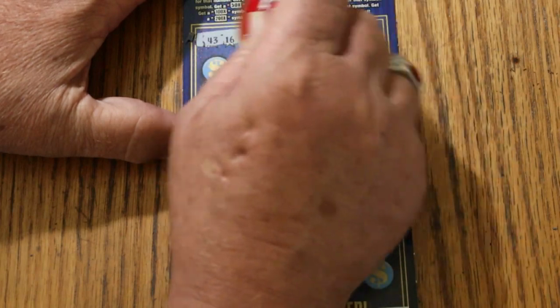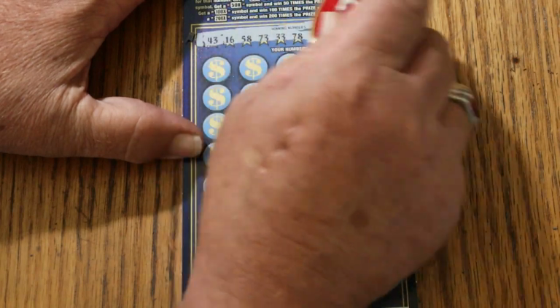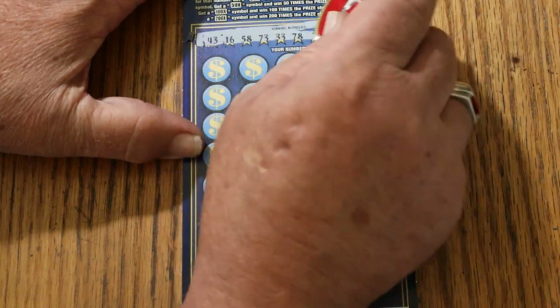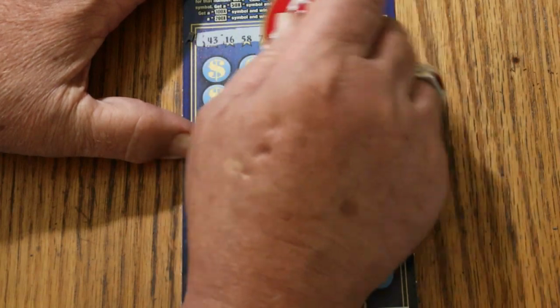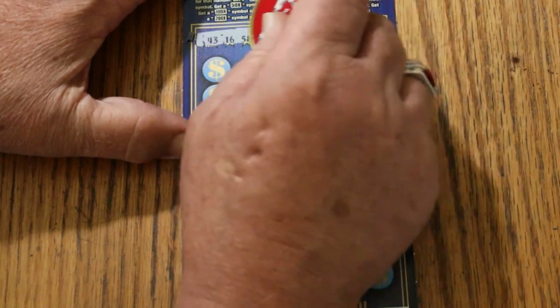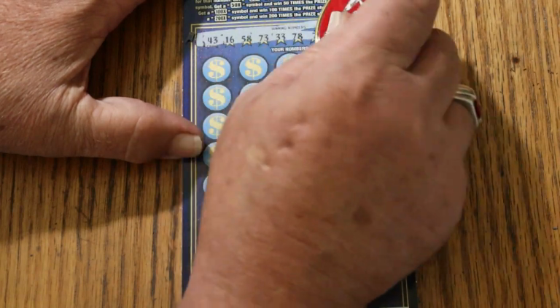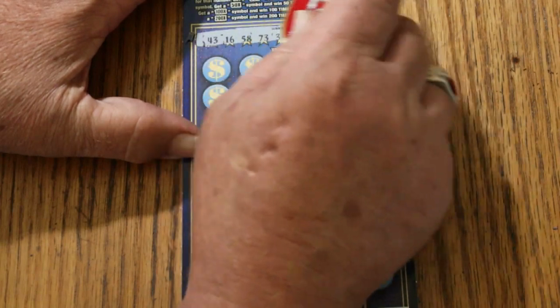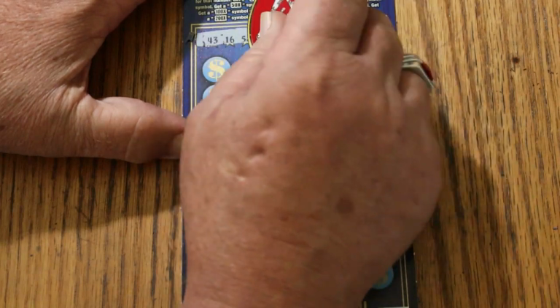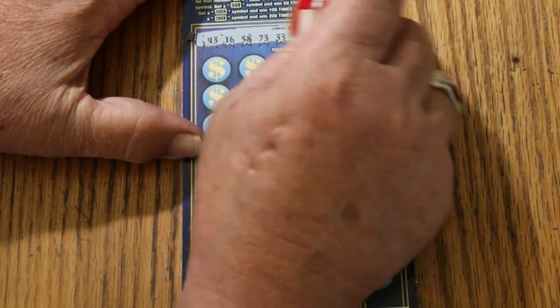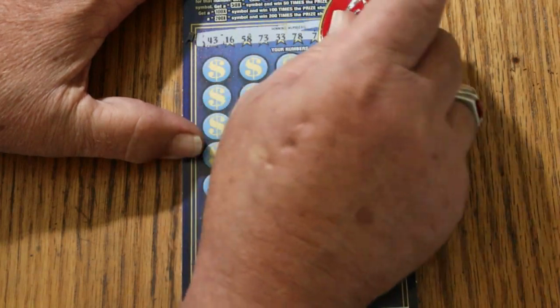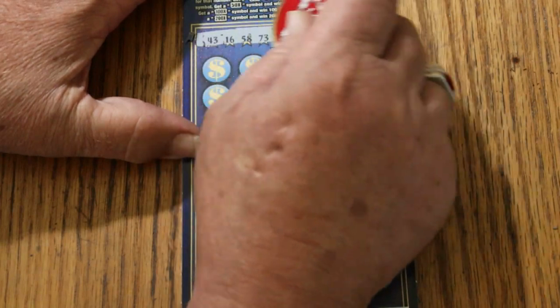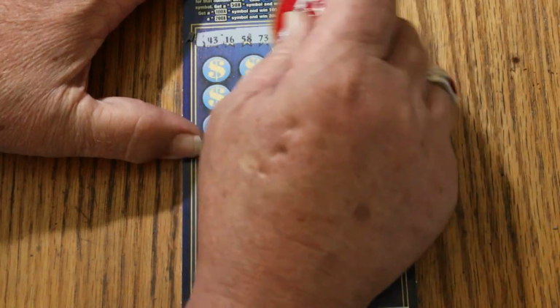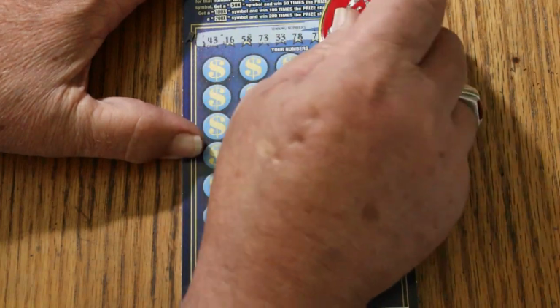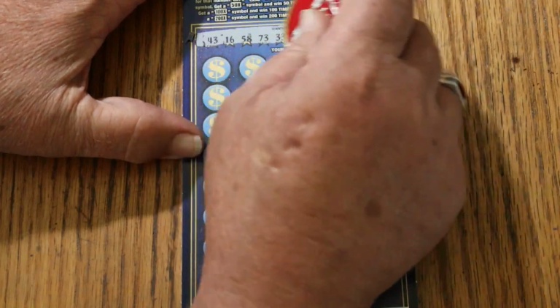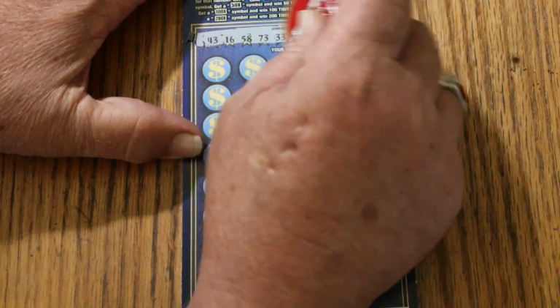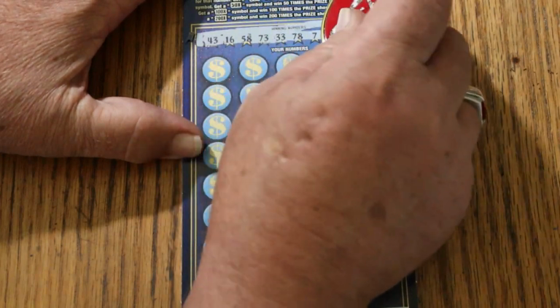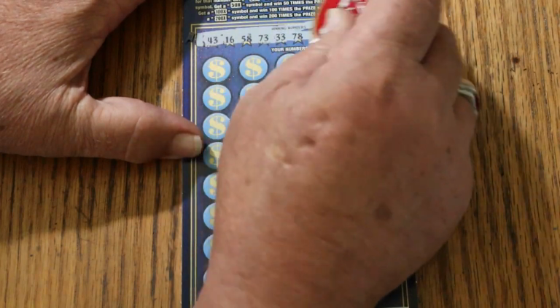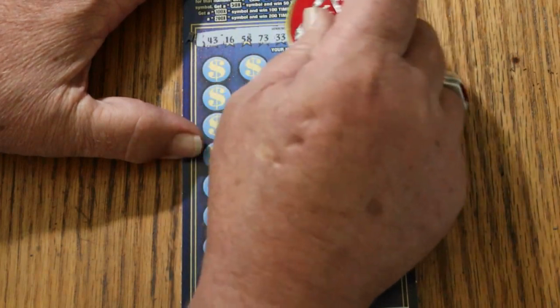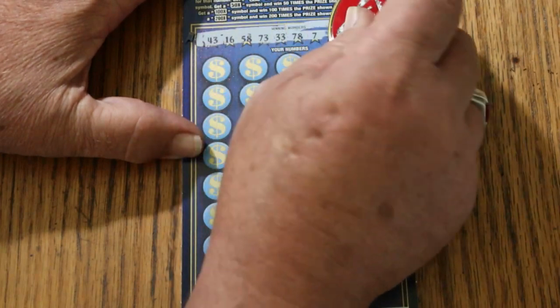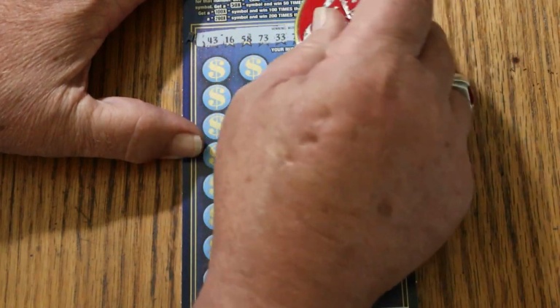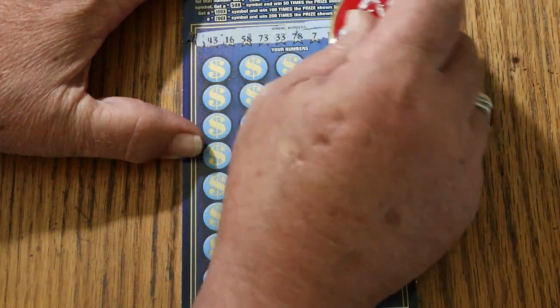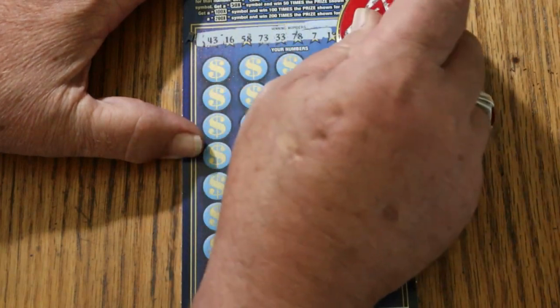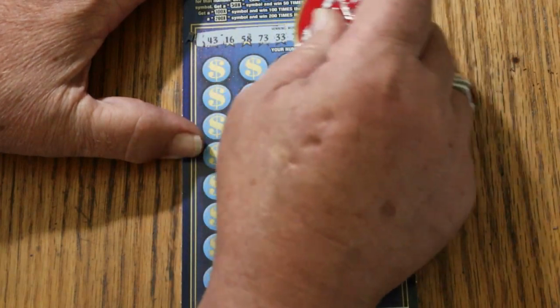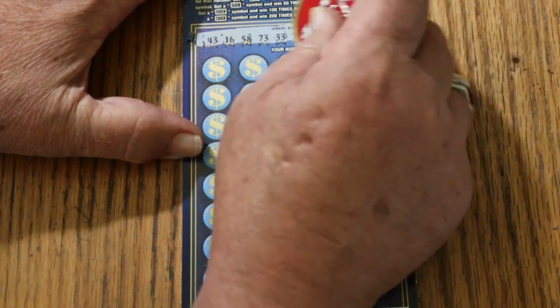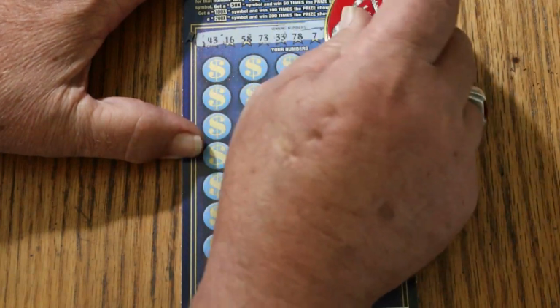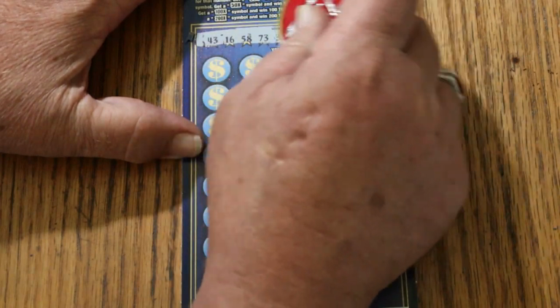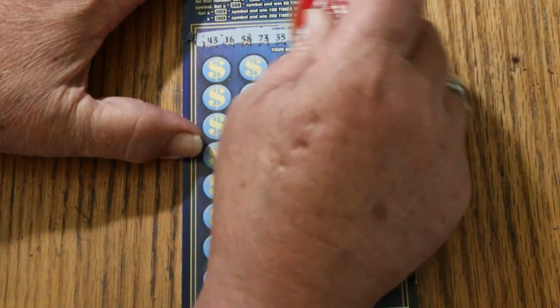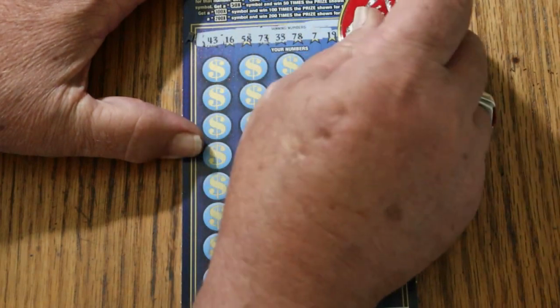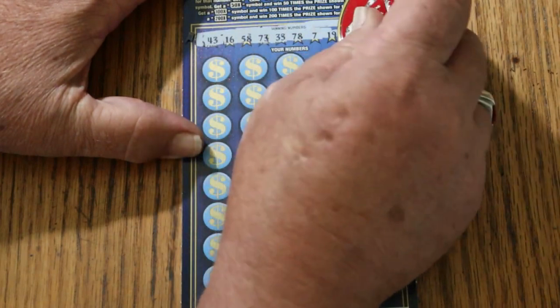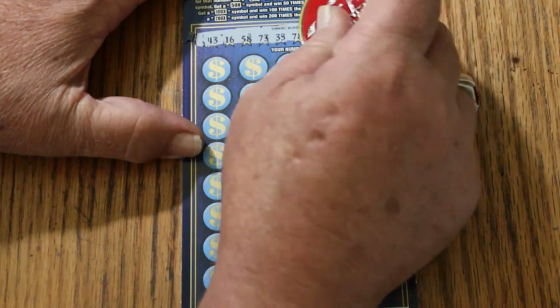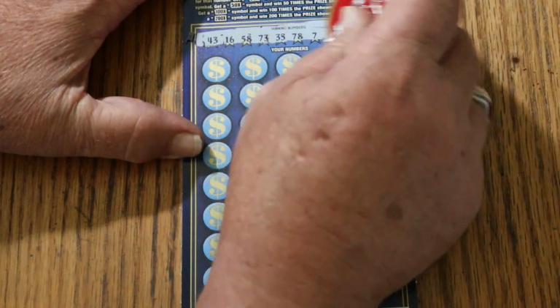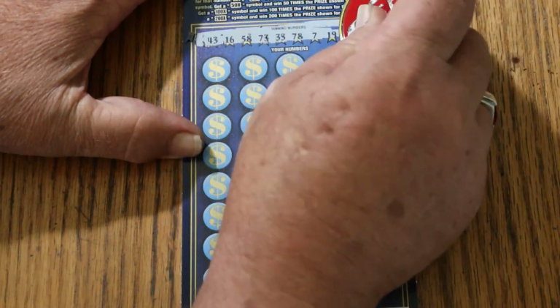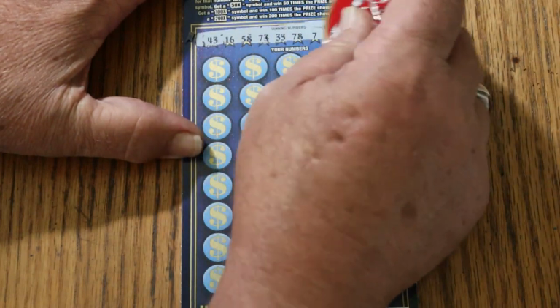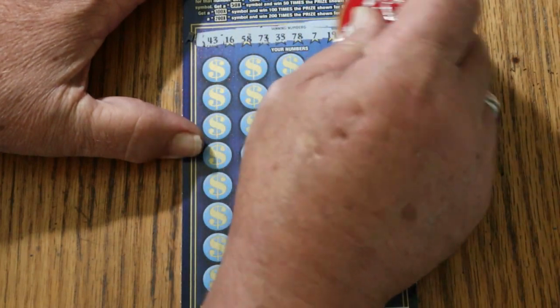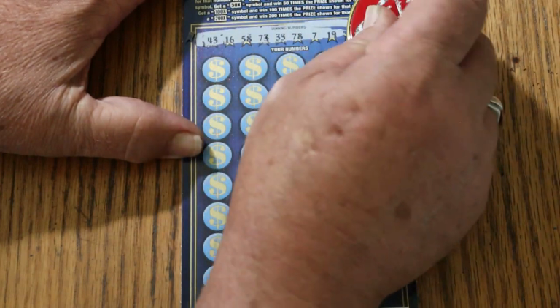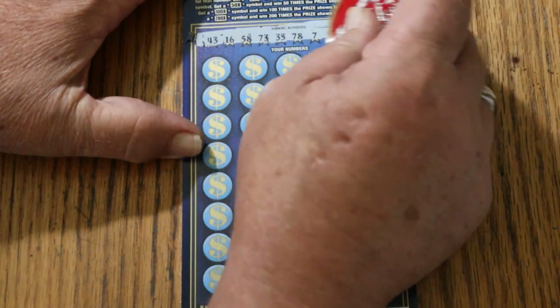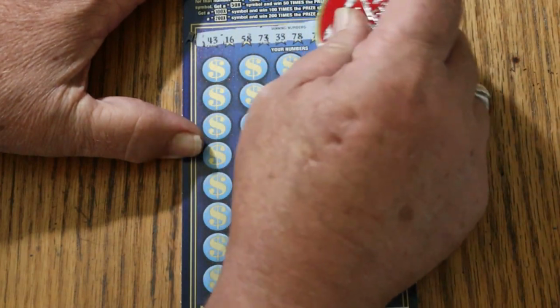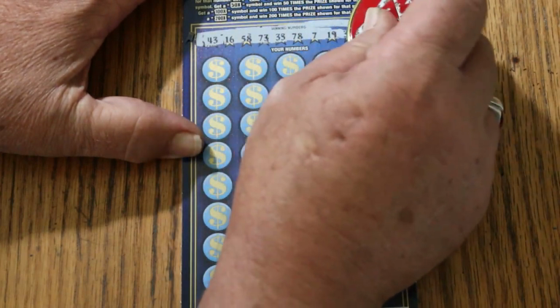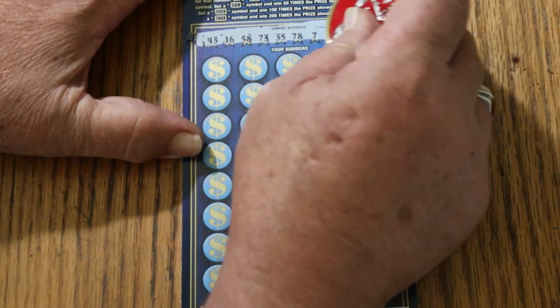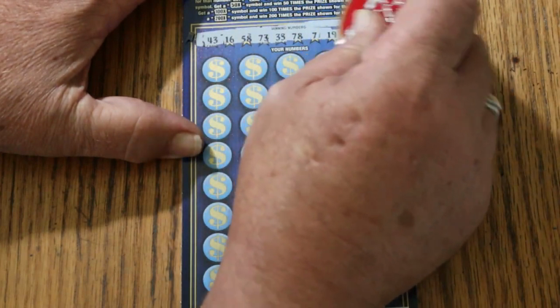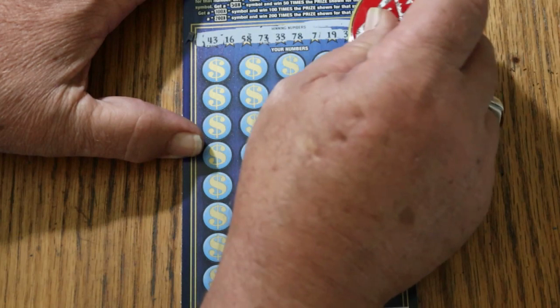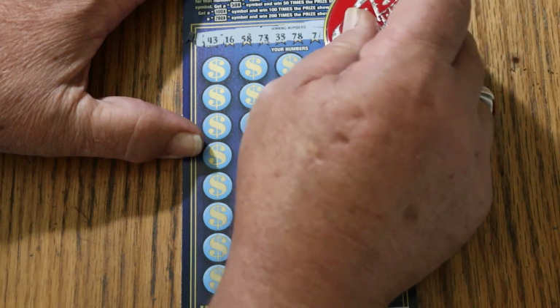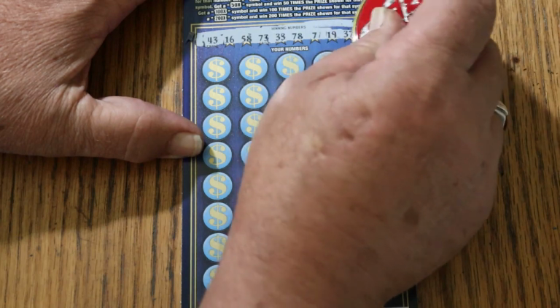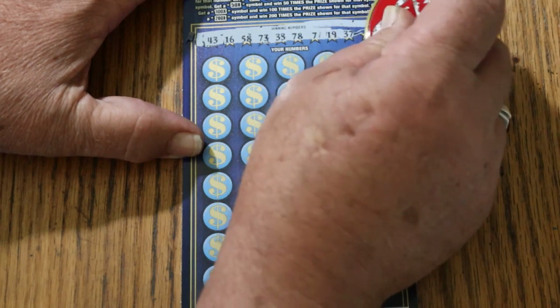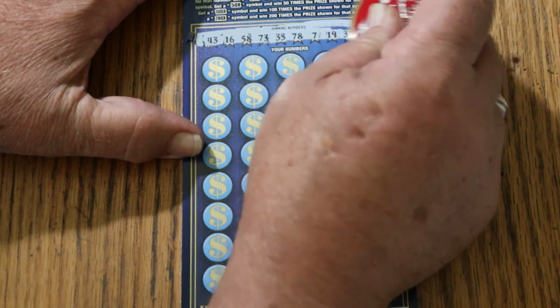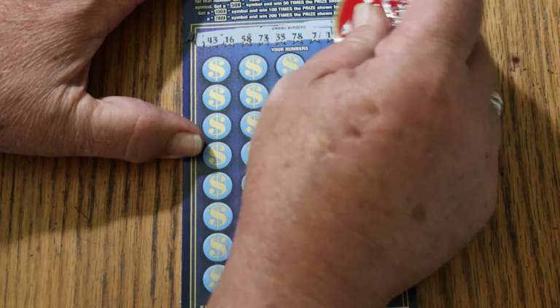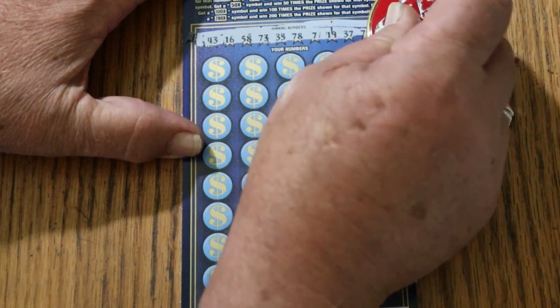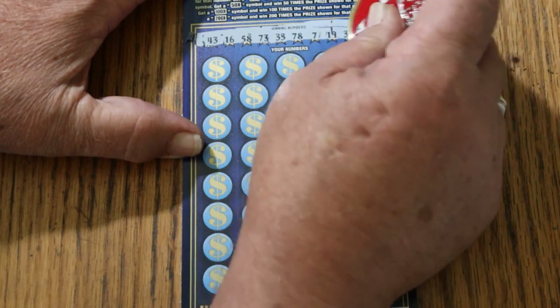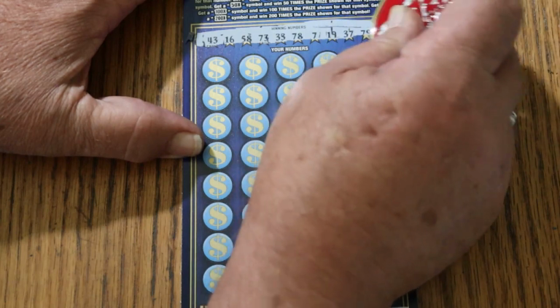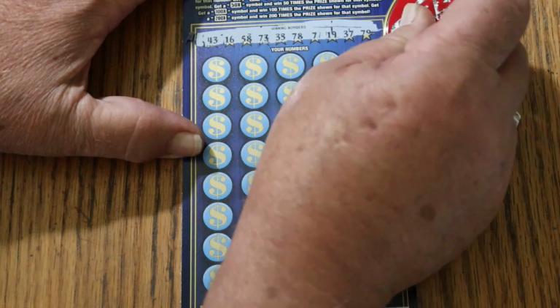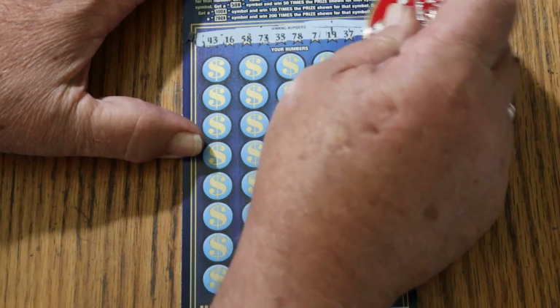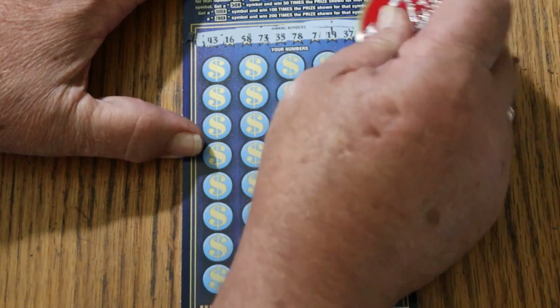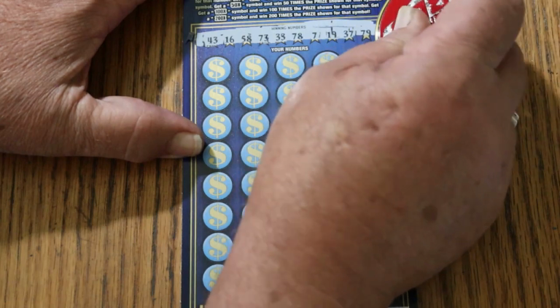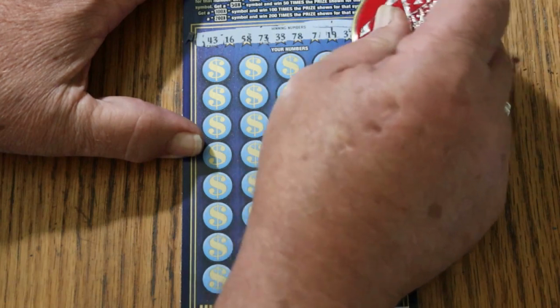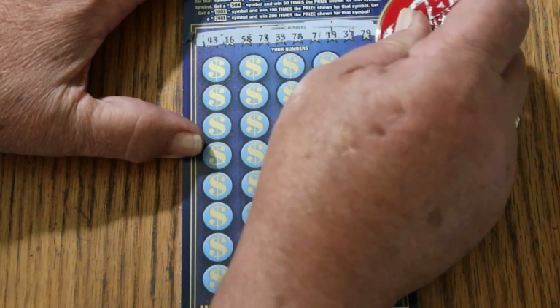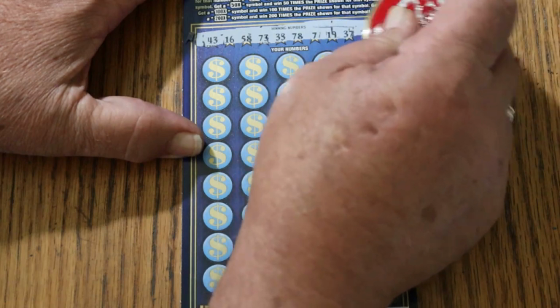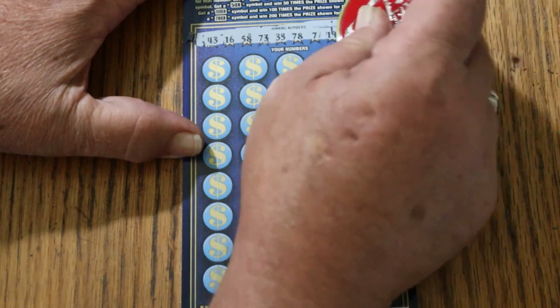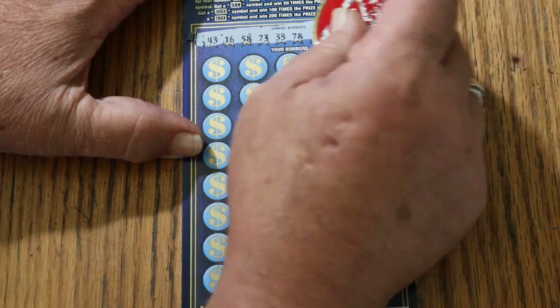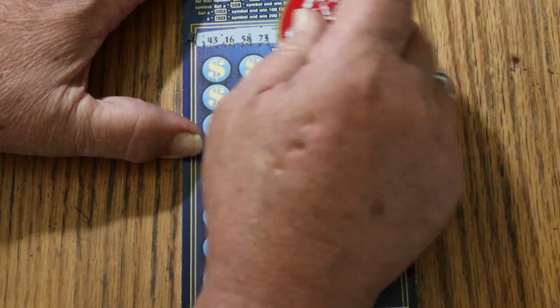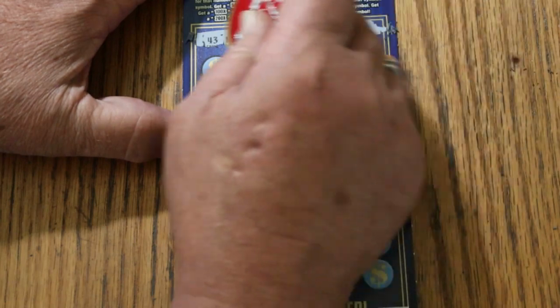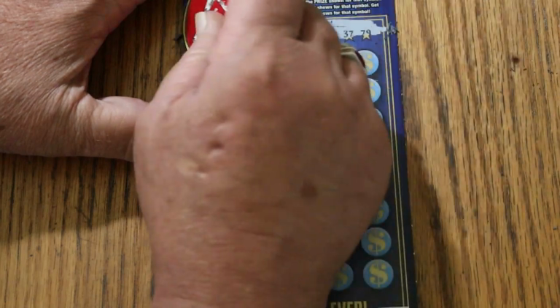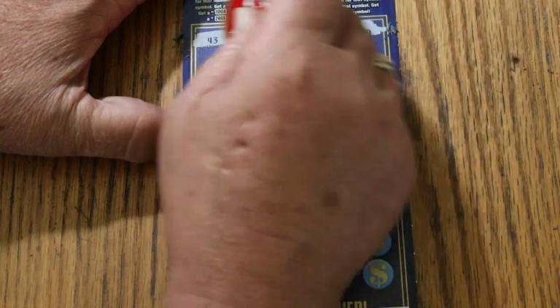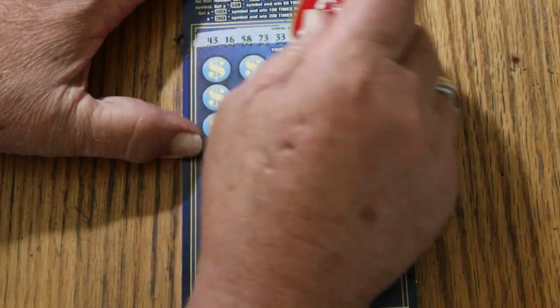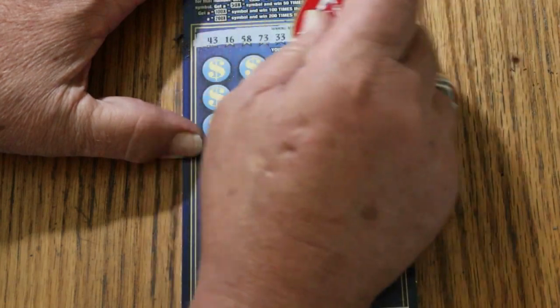Ticket 10 your numbers: 43, 16, 58, 73, 33, 78, 19, 37, and 79. The numbers go up to 80 on this ticket.